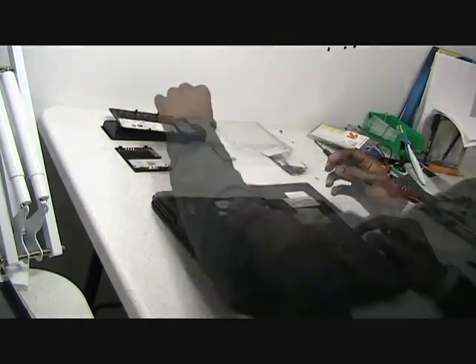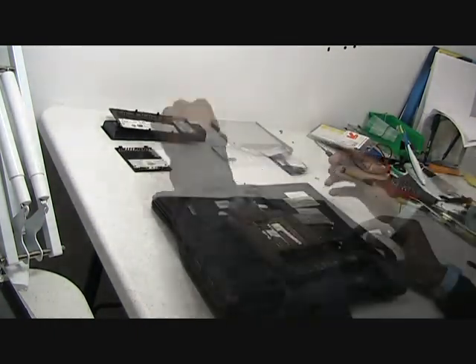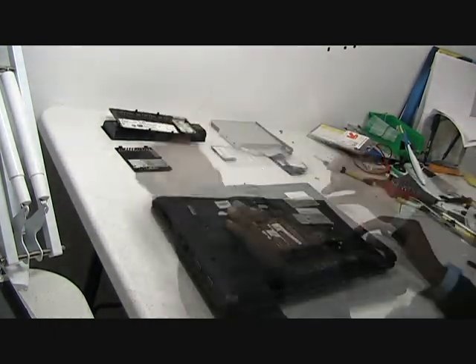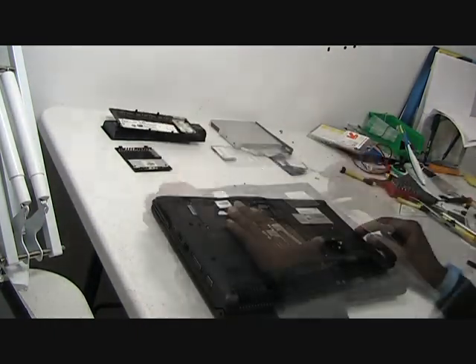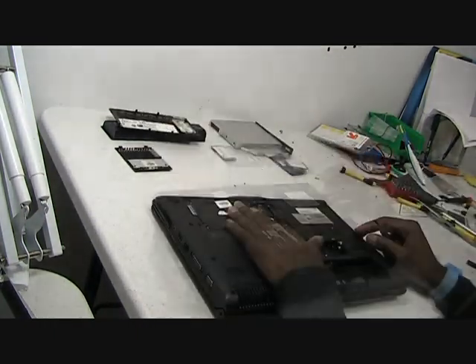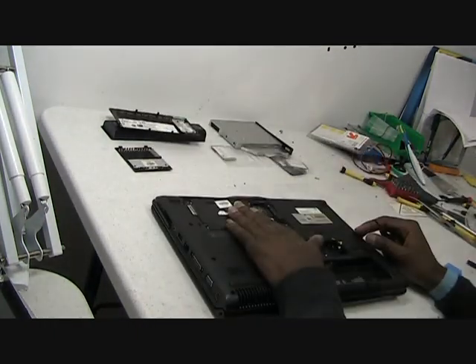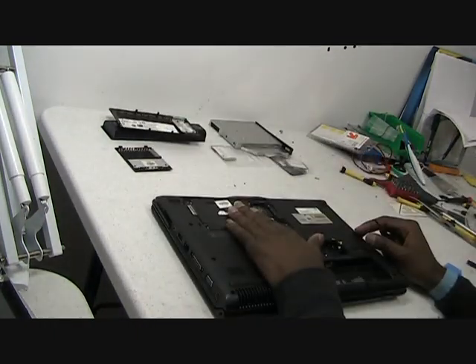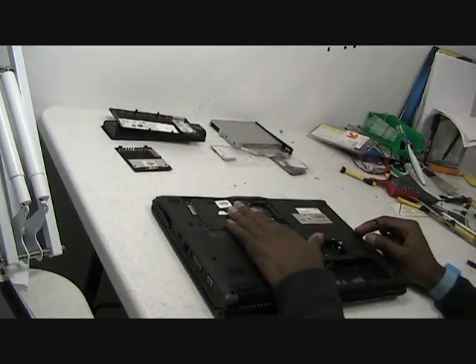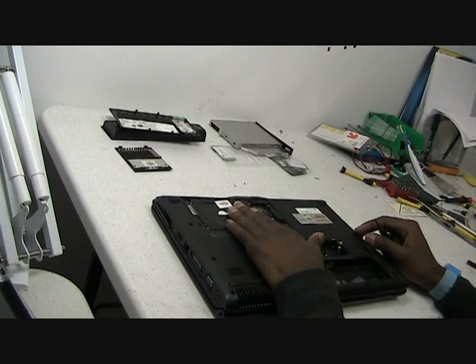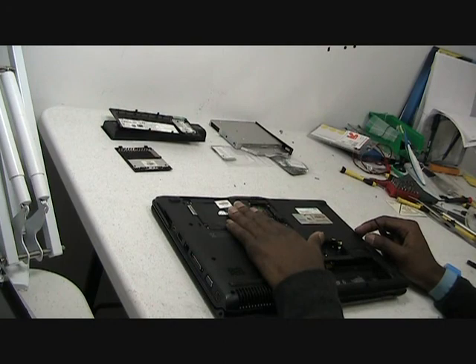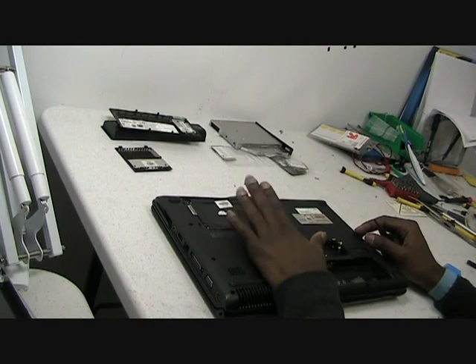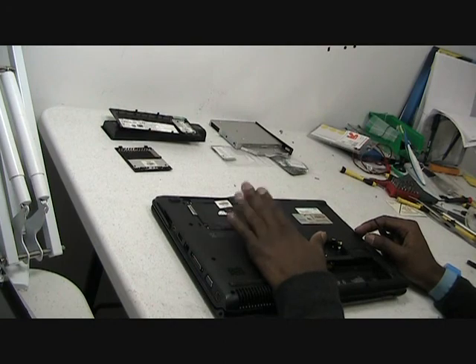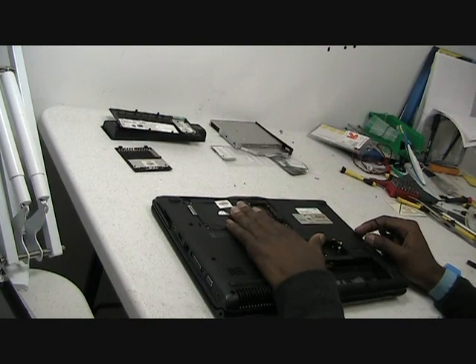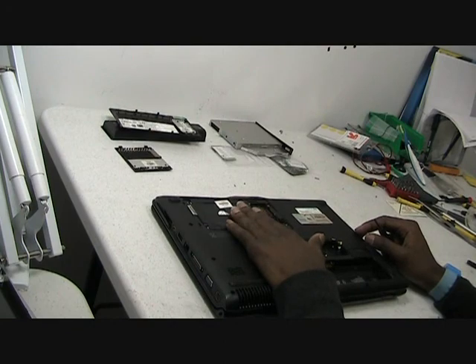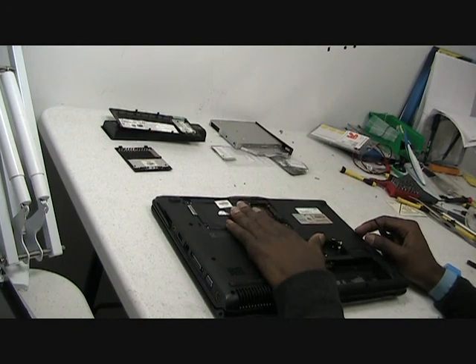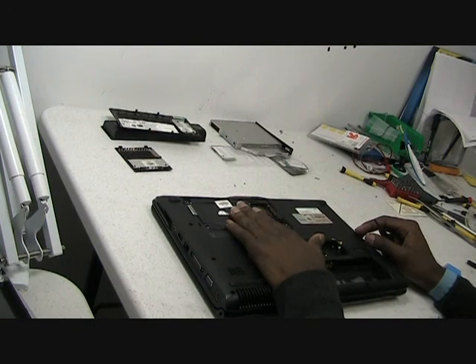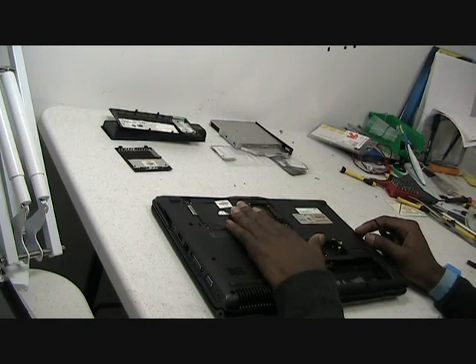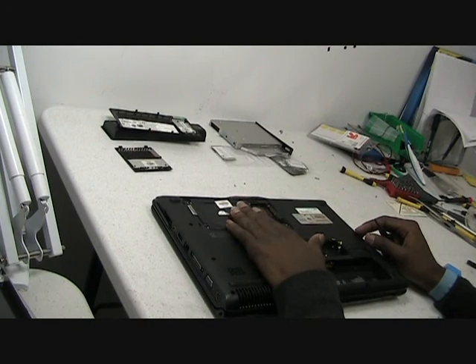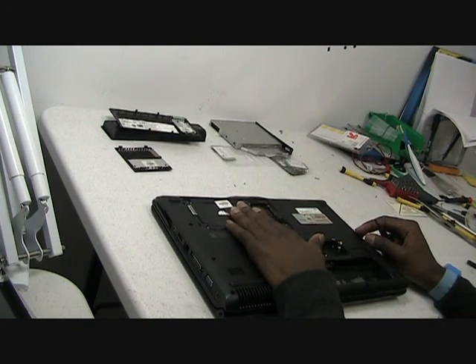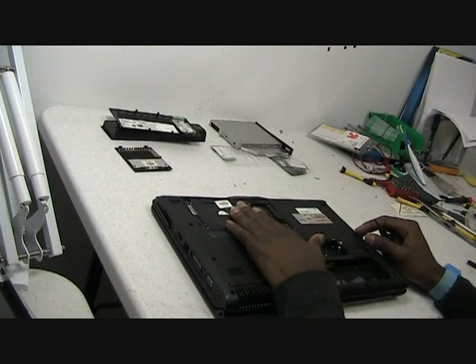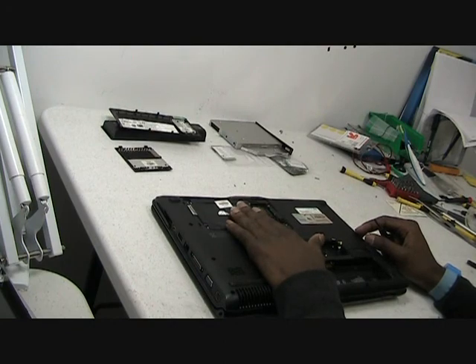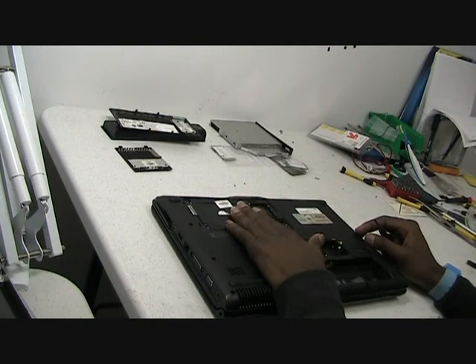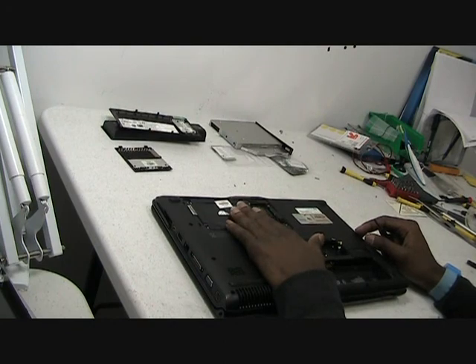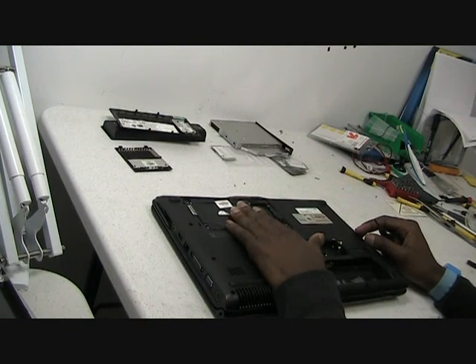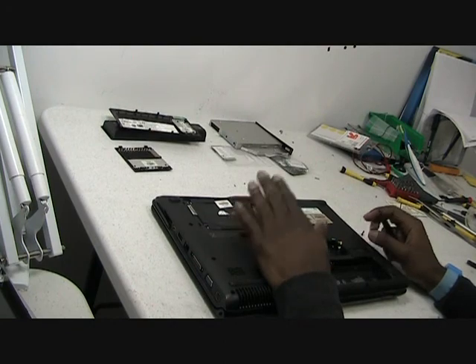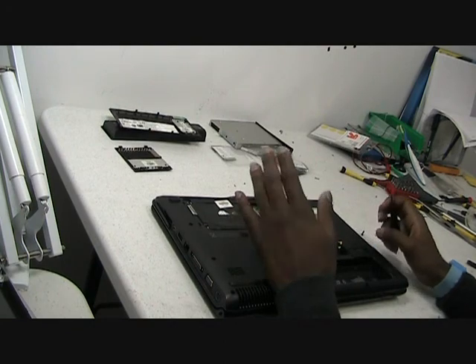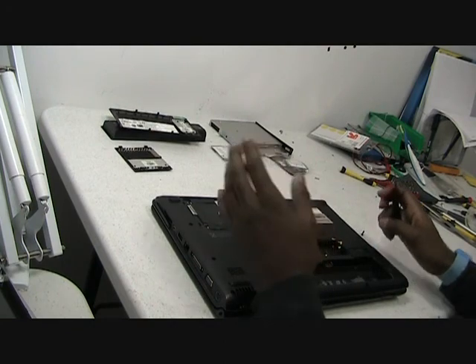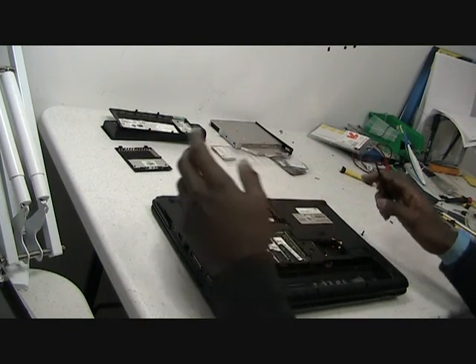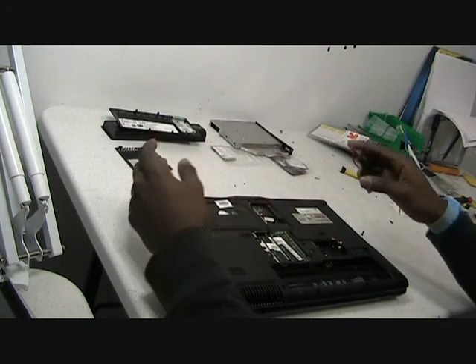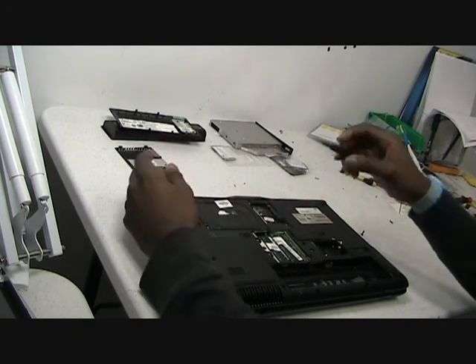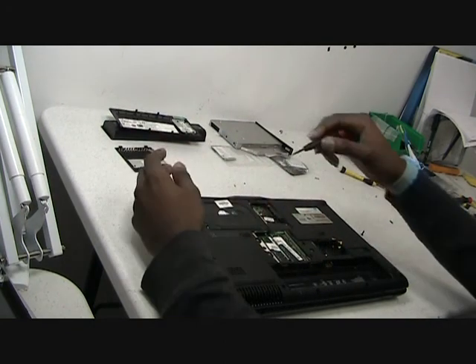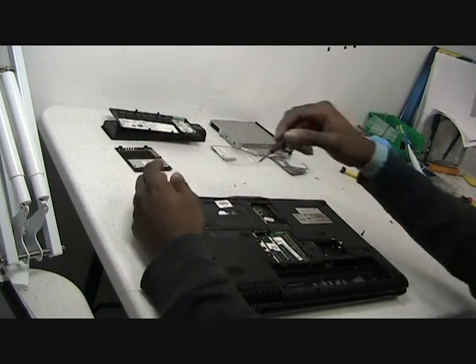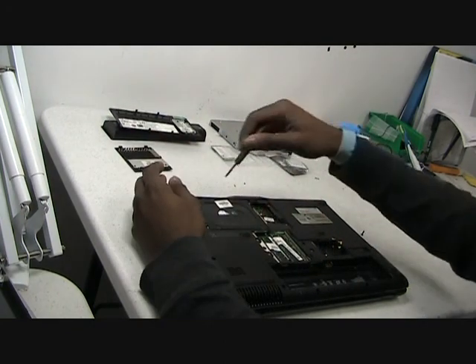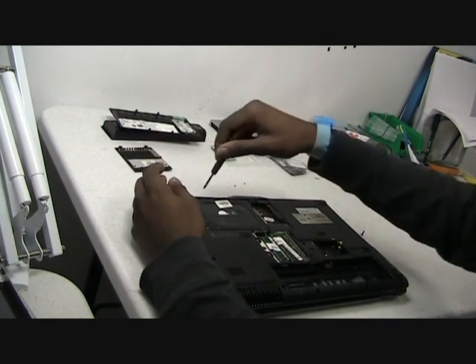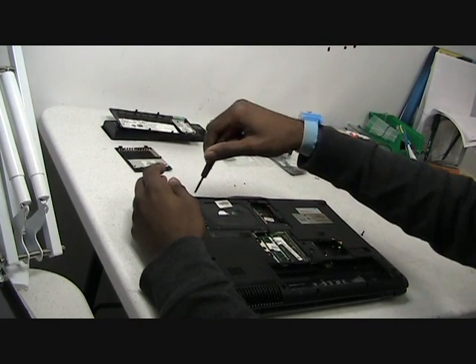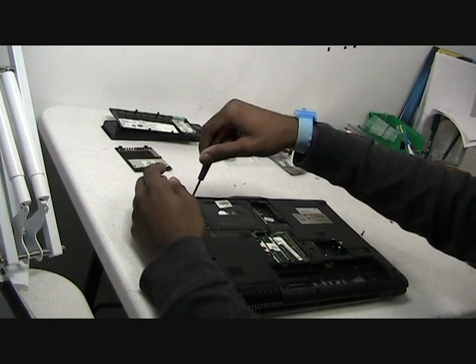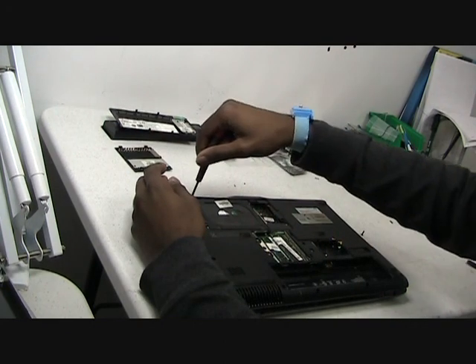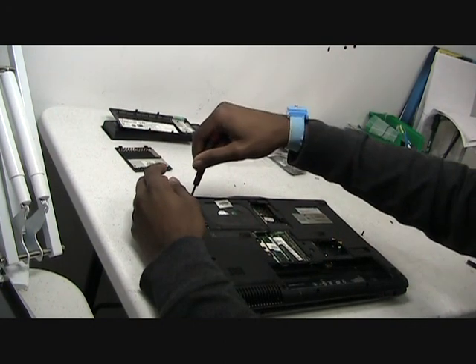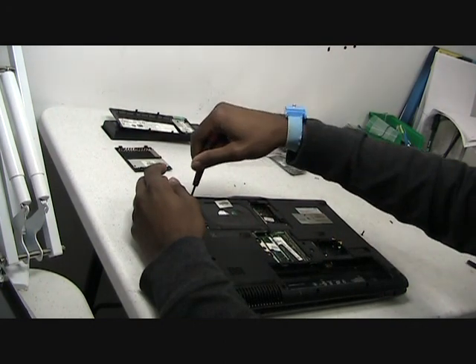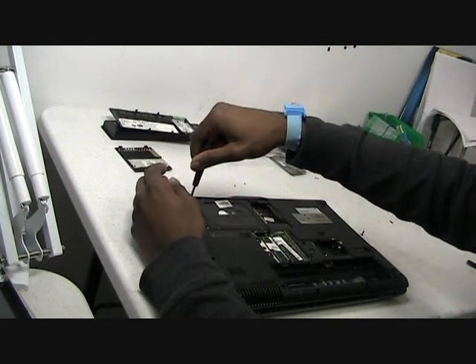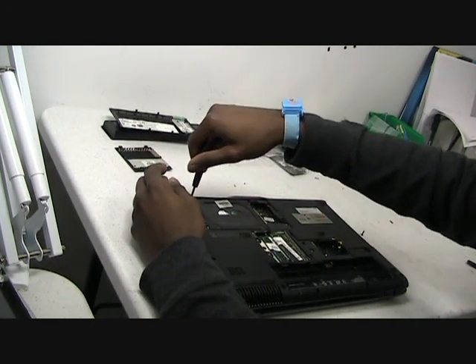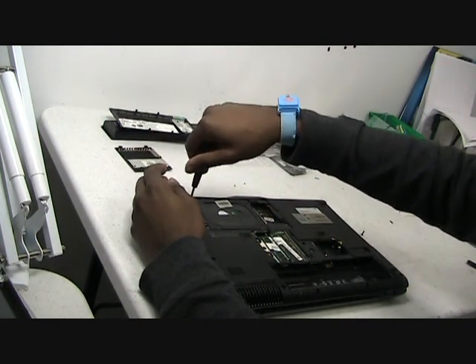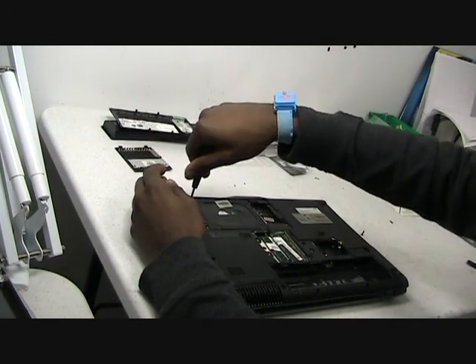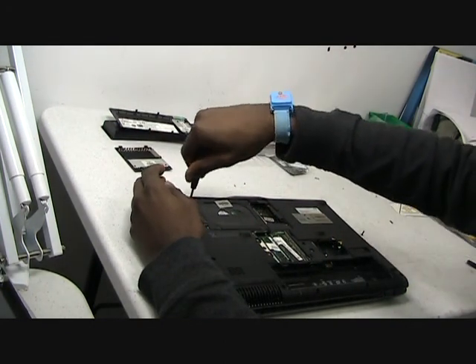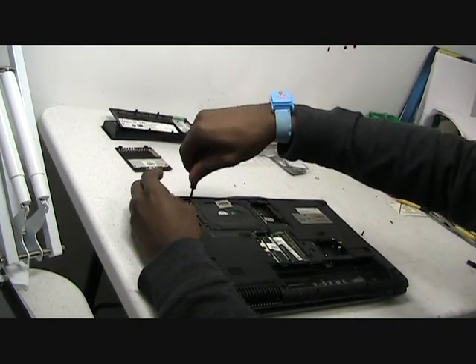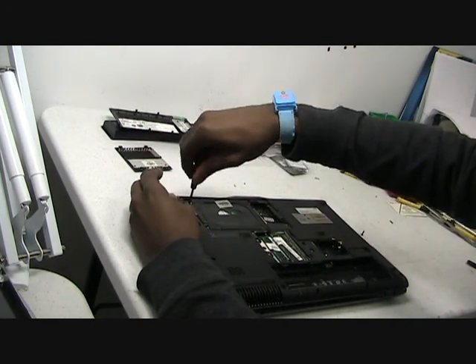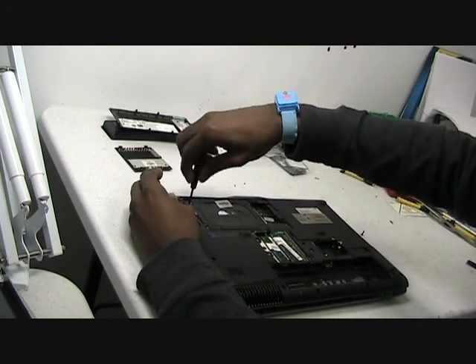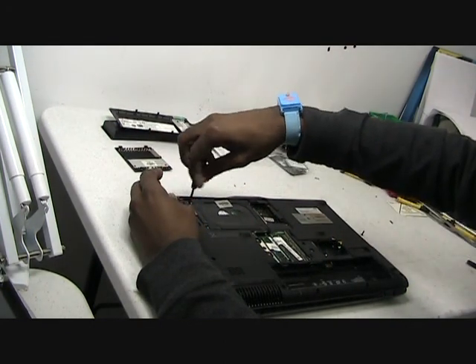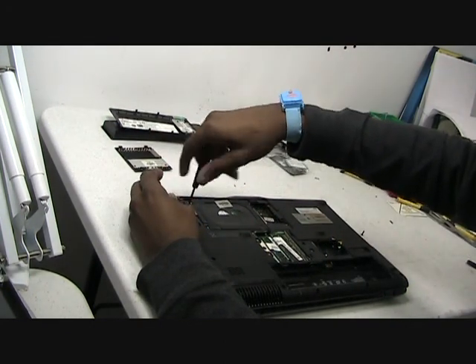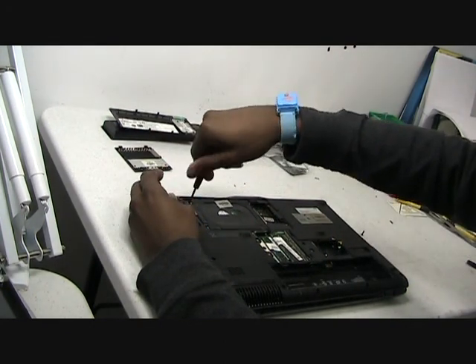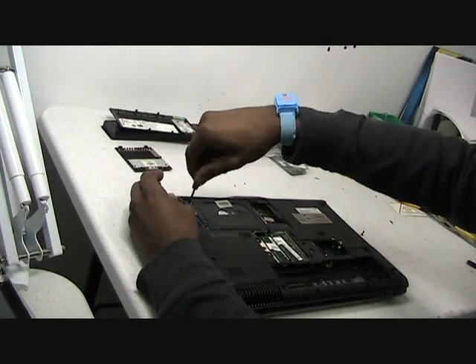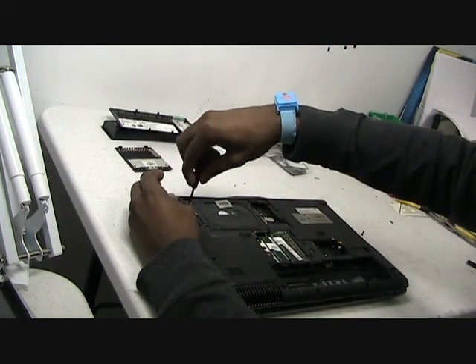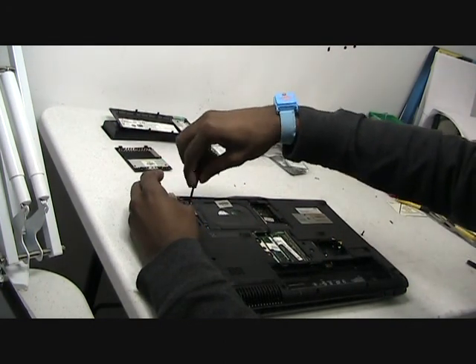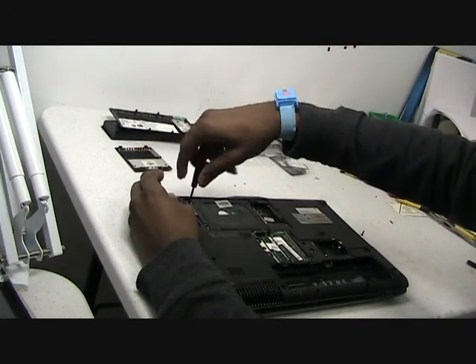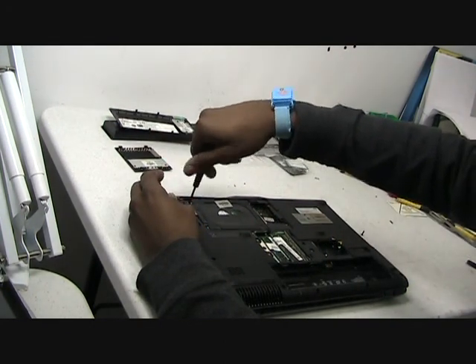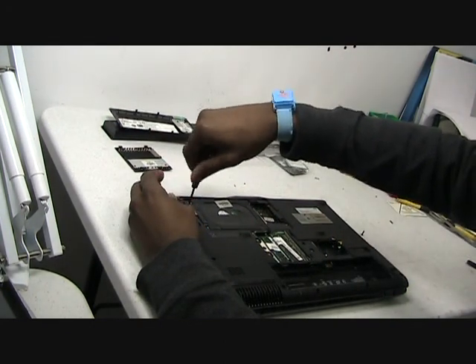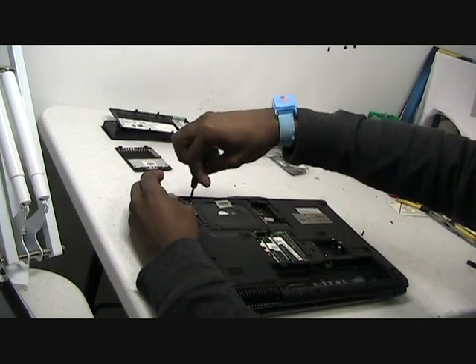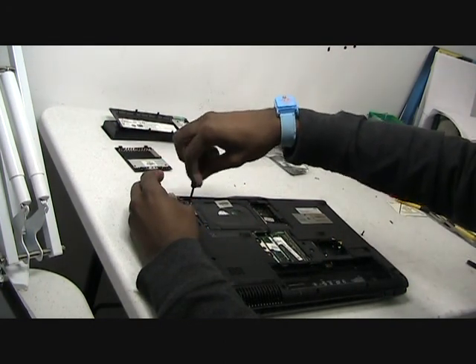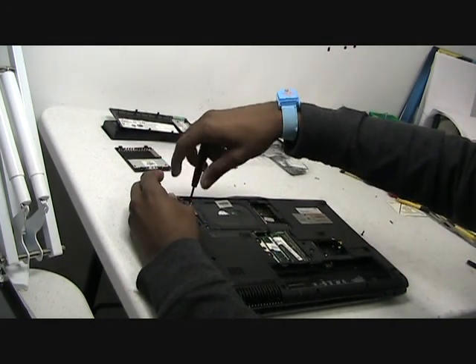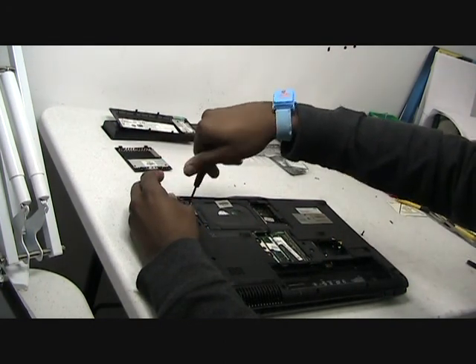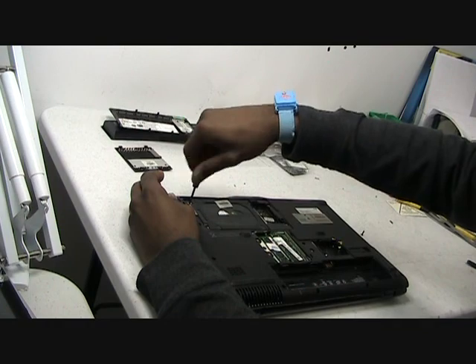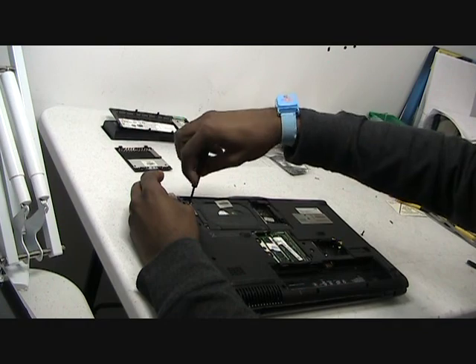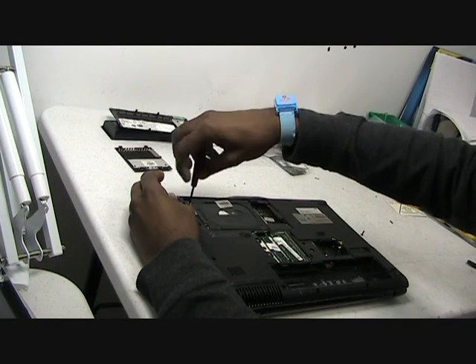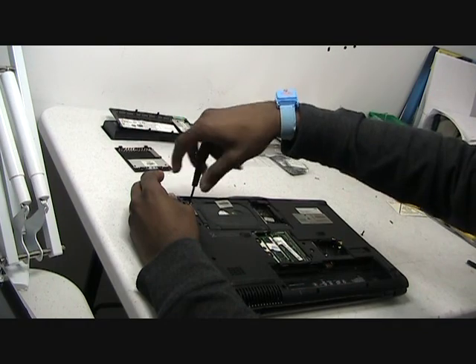Next thing you would like to do is remove the hard drive. To do that, there are two screws here.